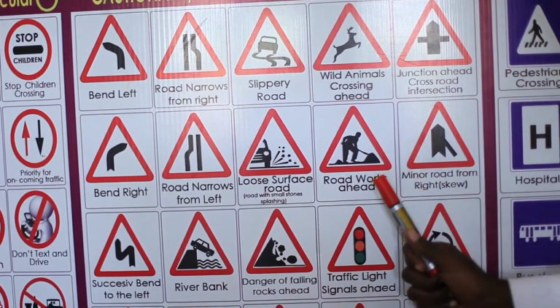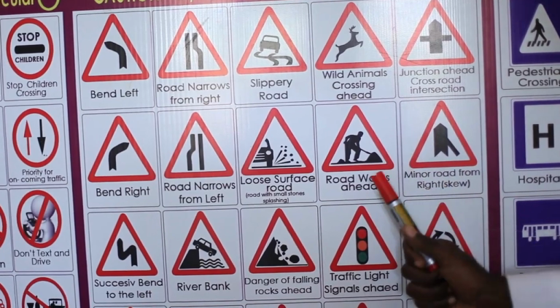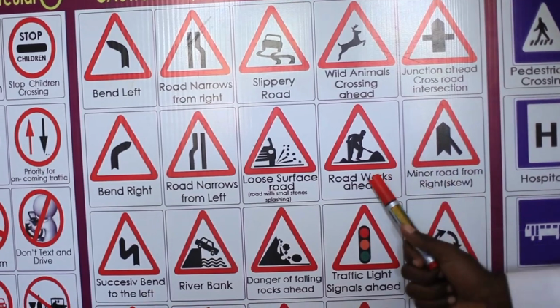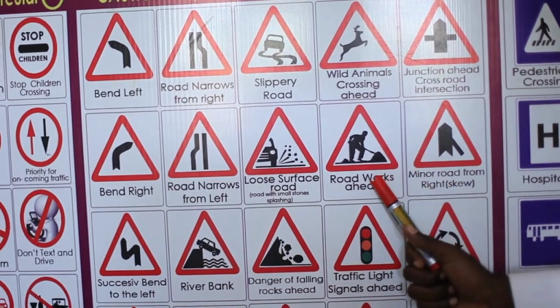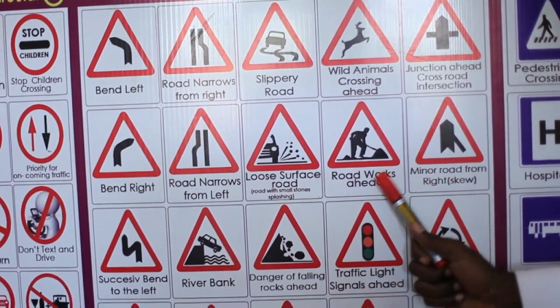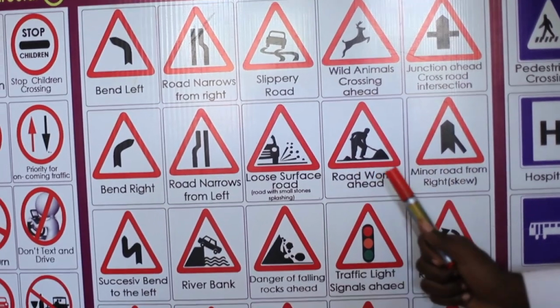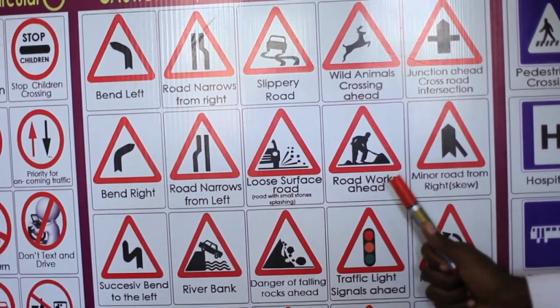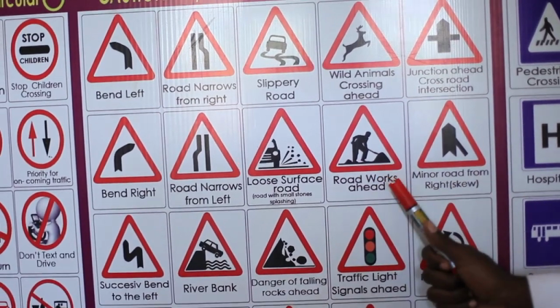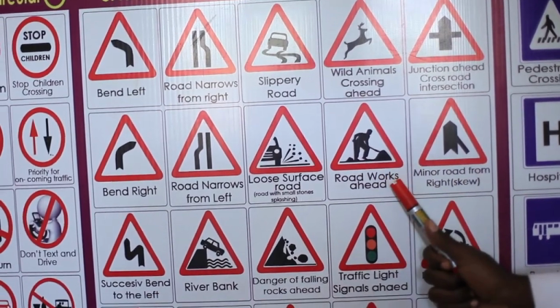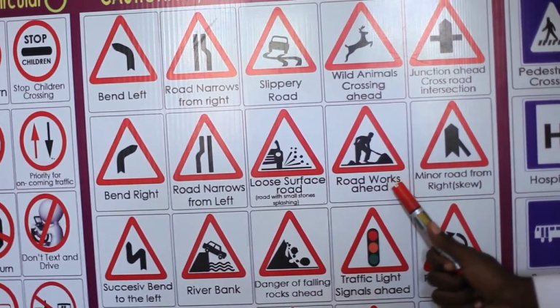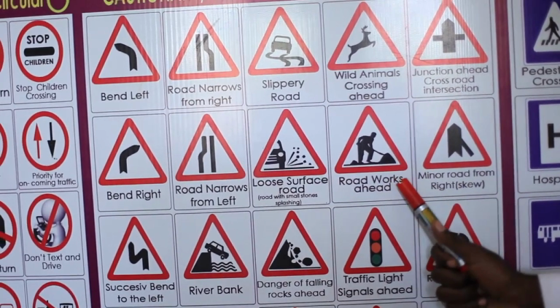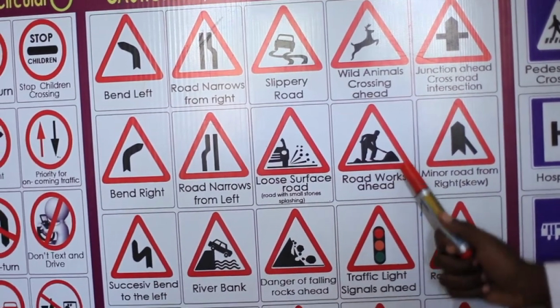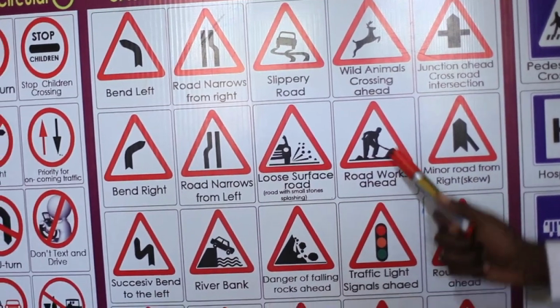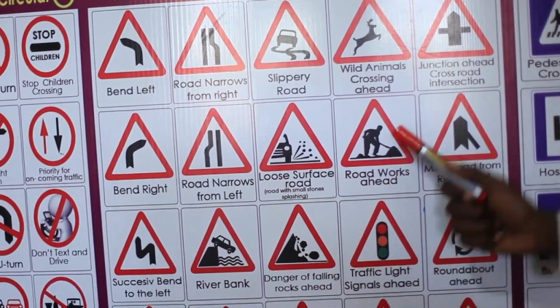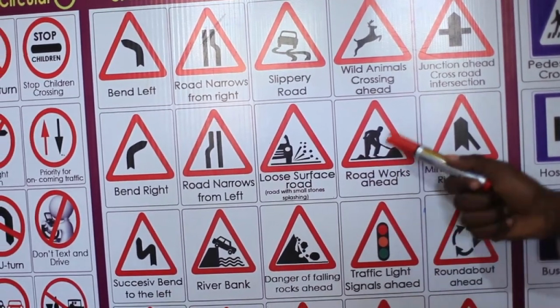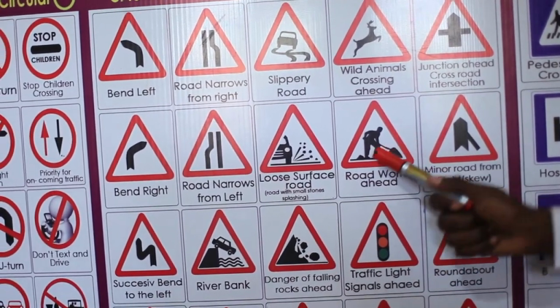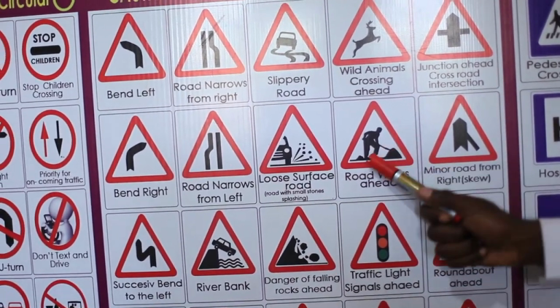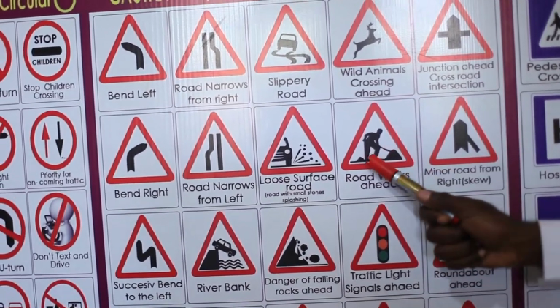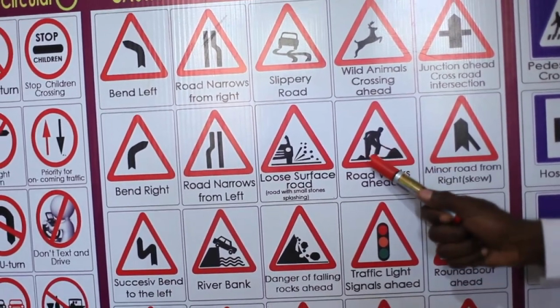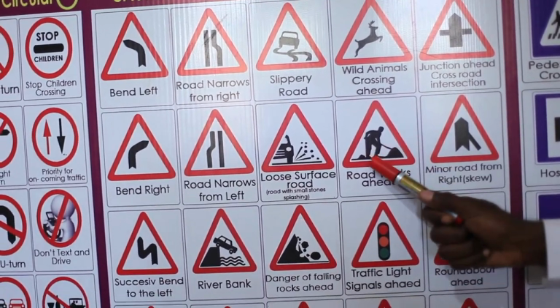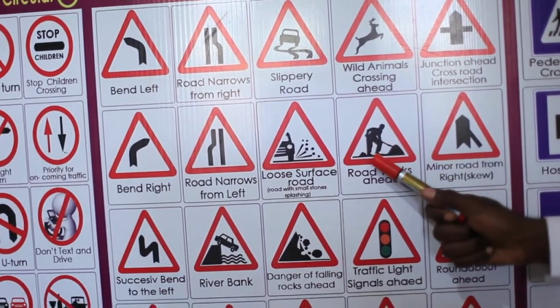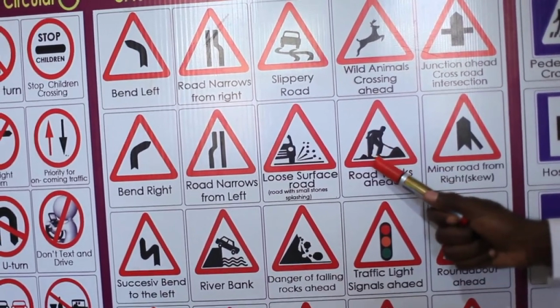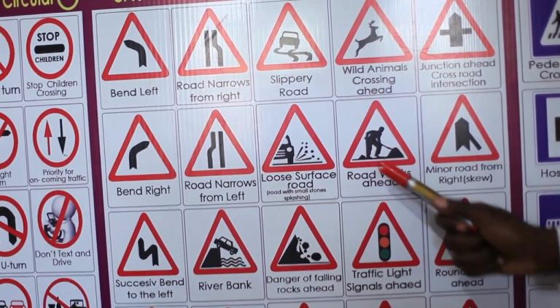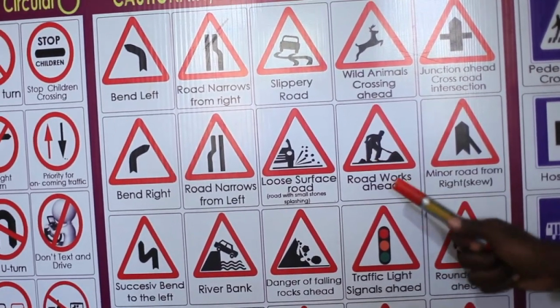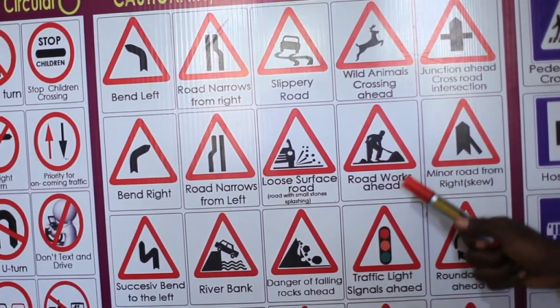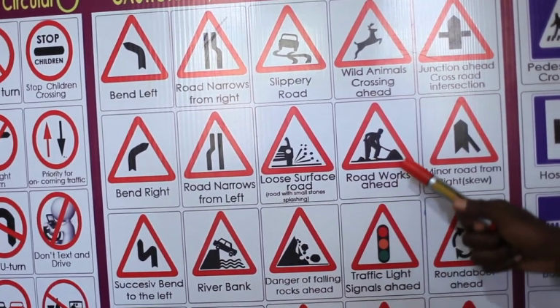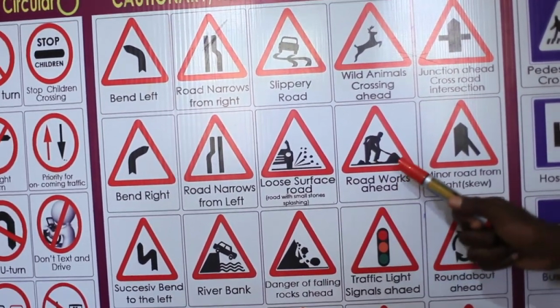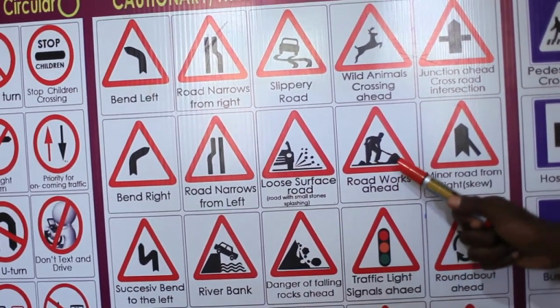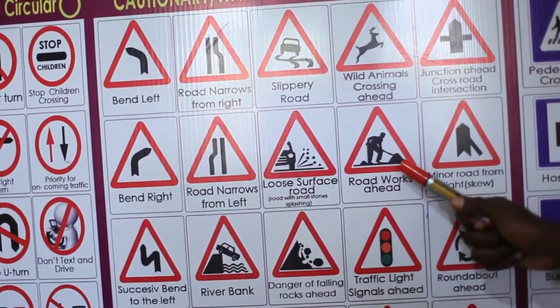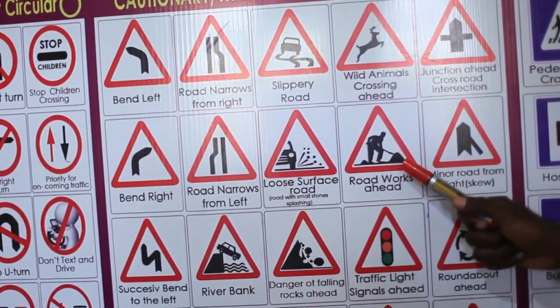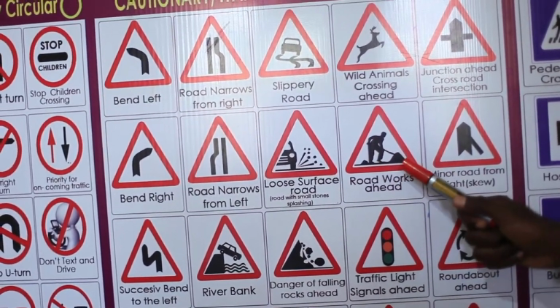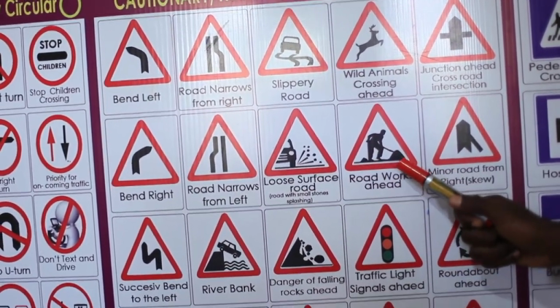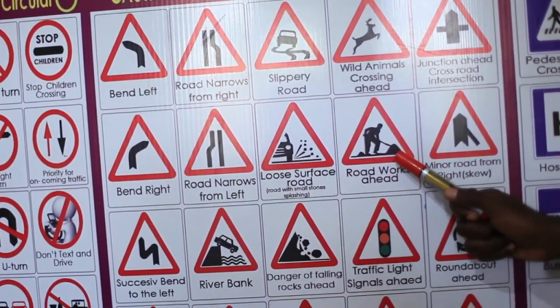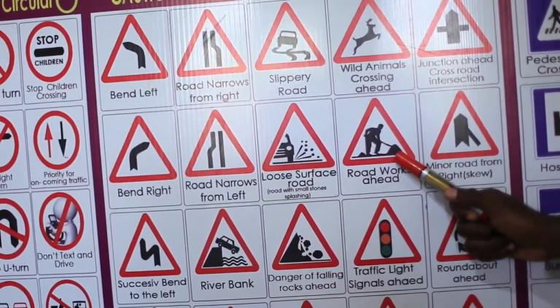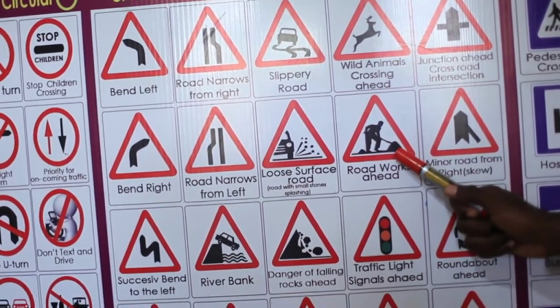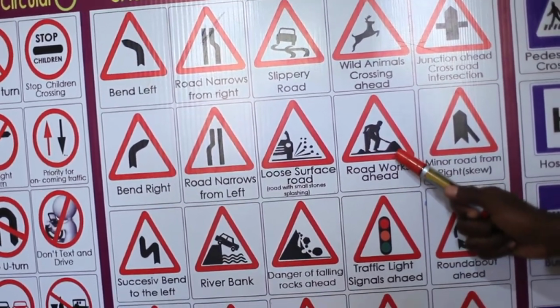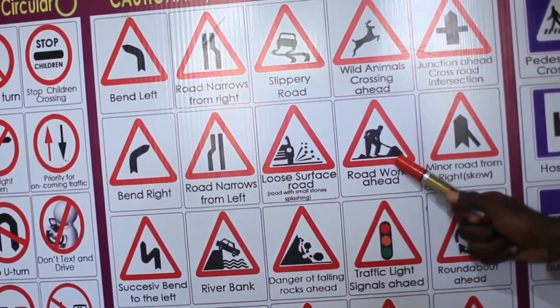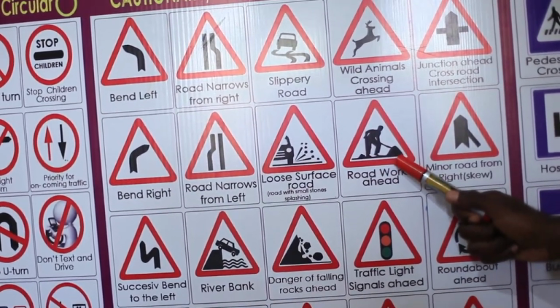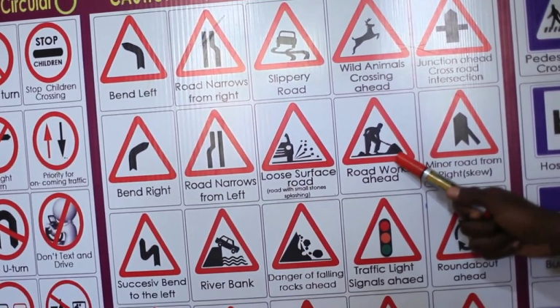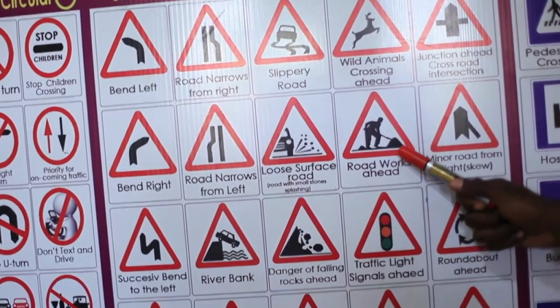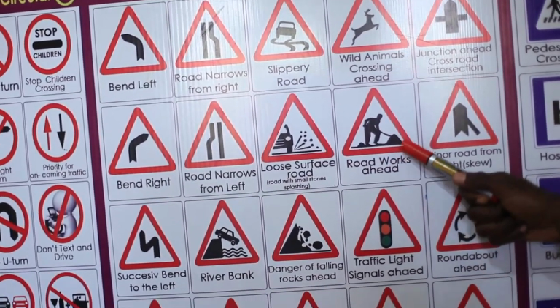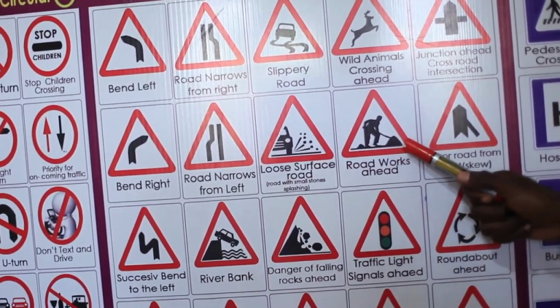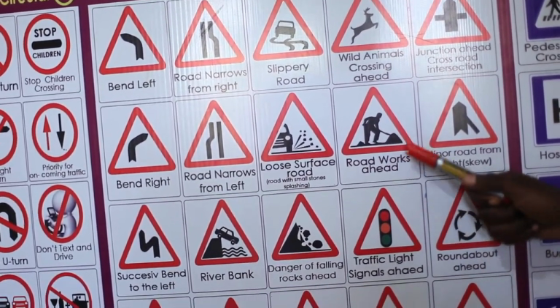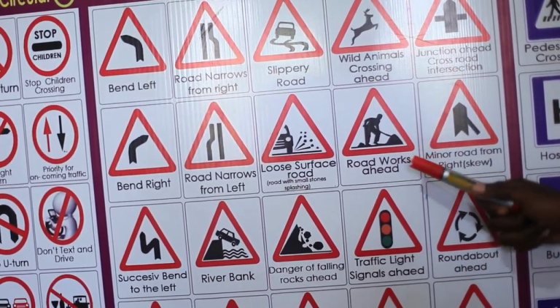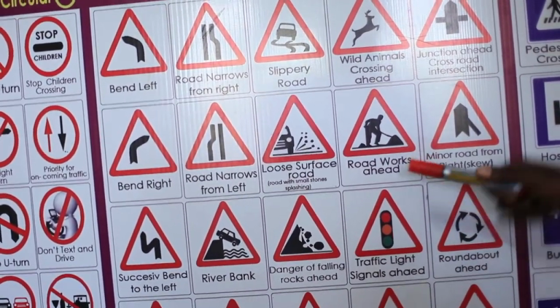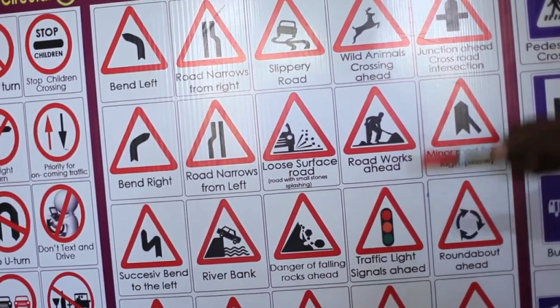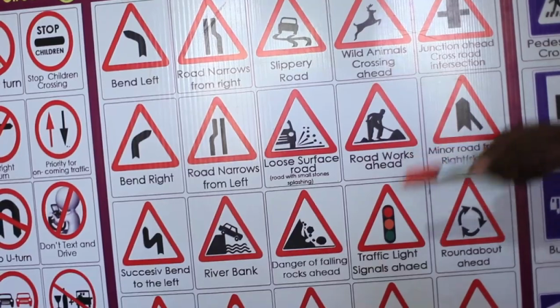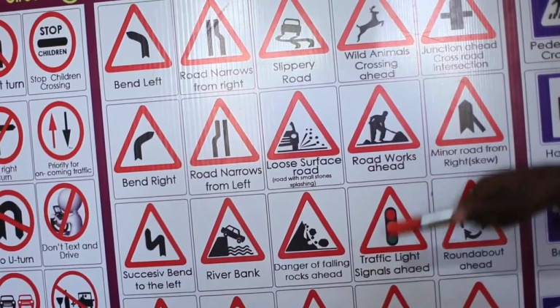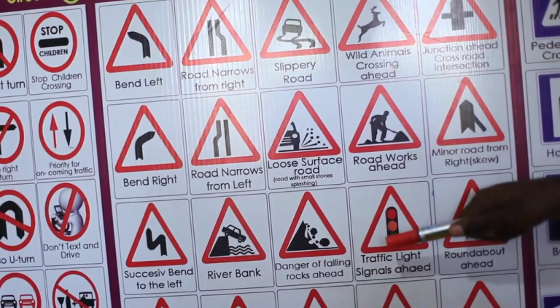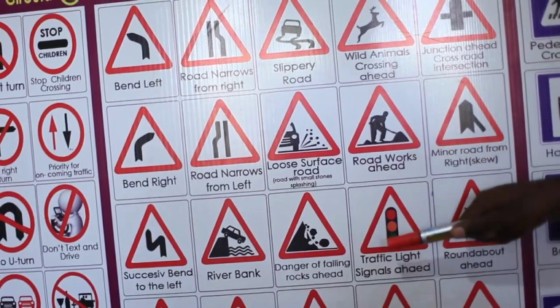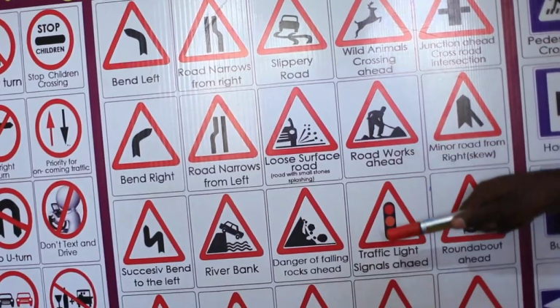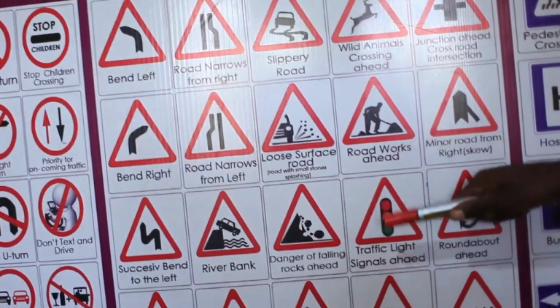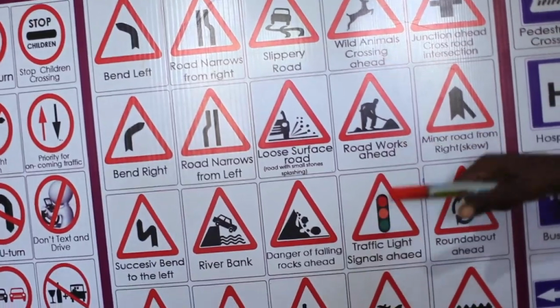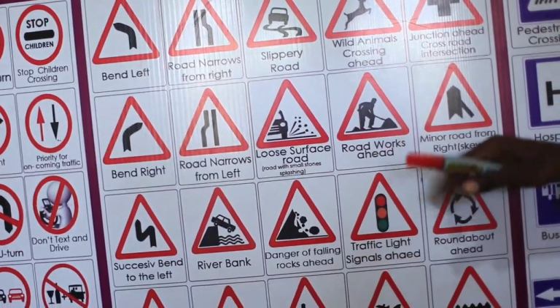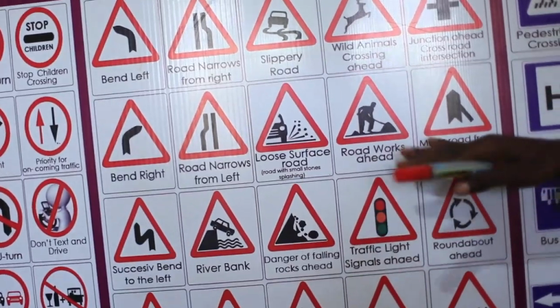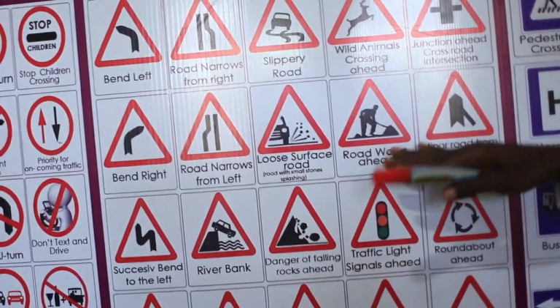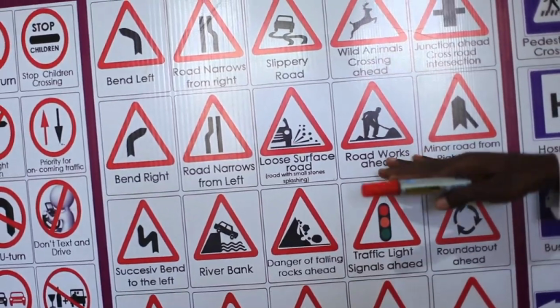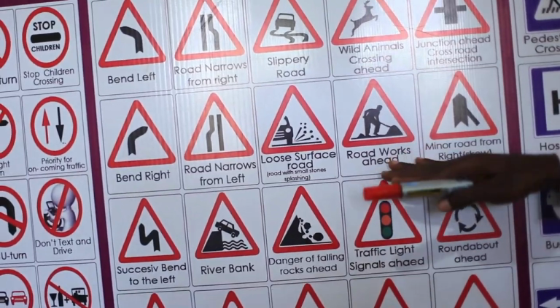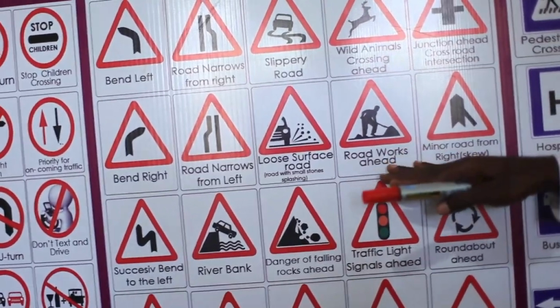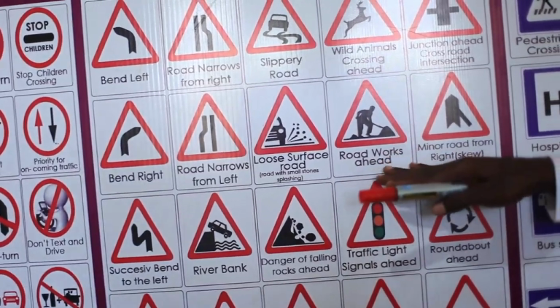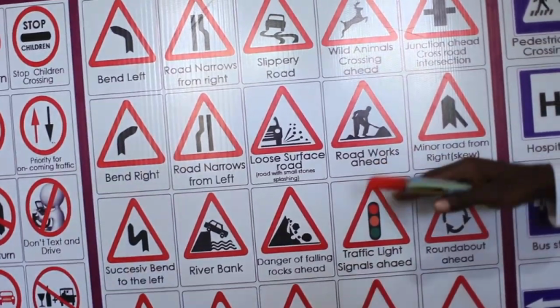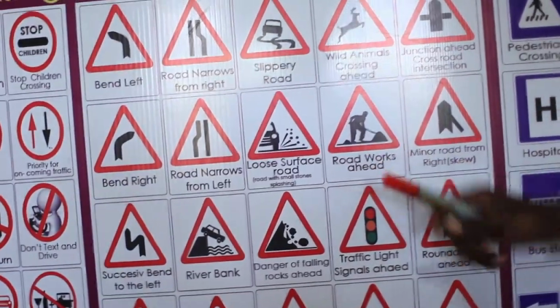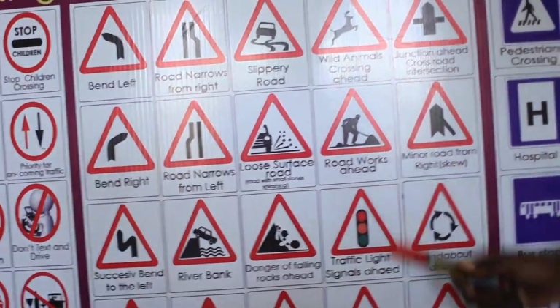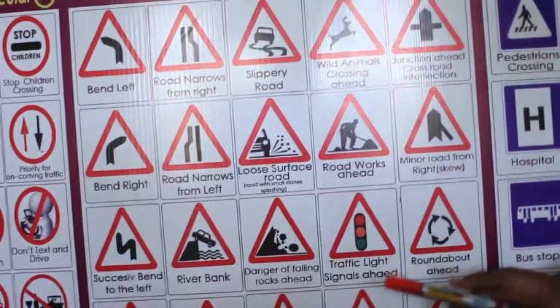Road works ahead. You can see there is a gentleman working on the road. So you have to slow down to avoid knocking them.